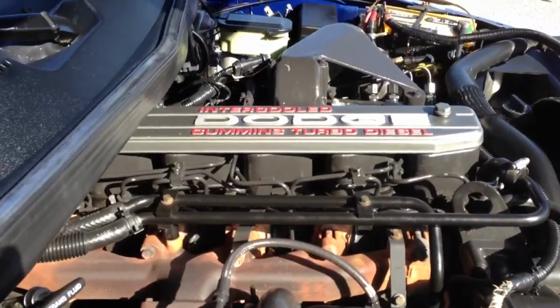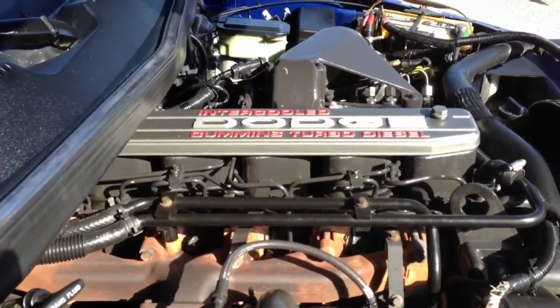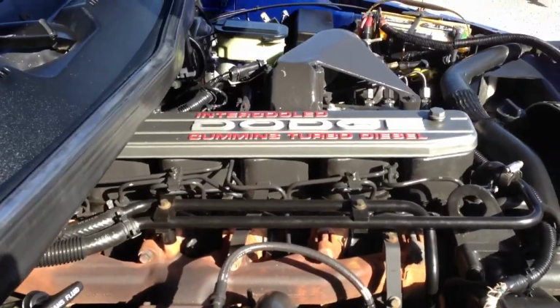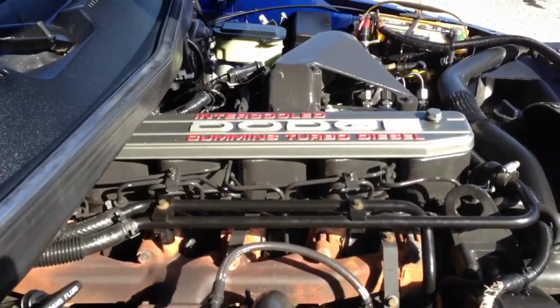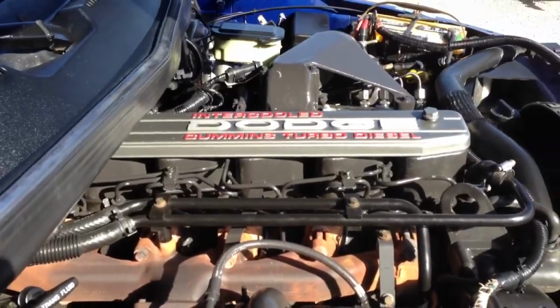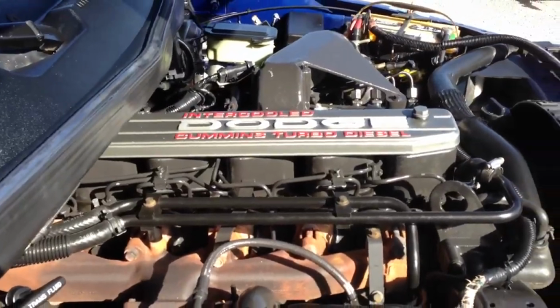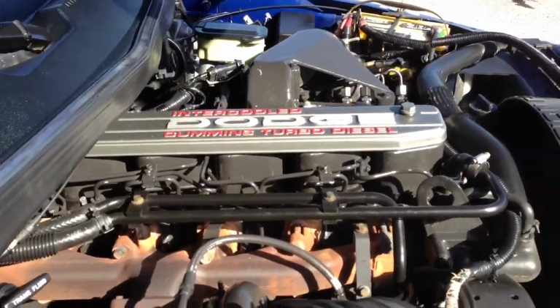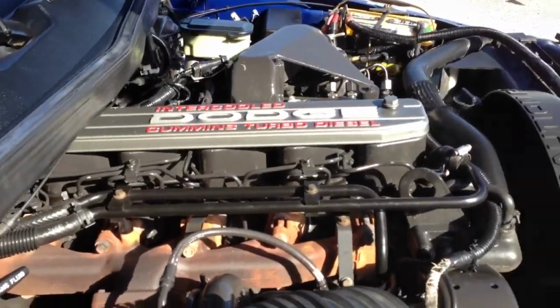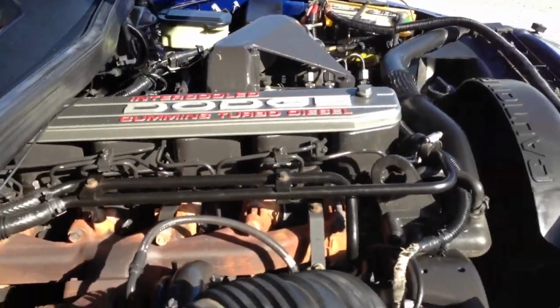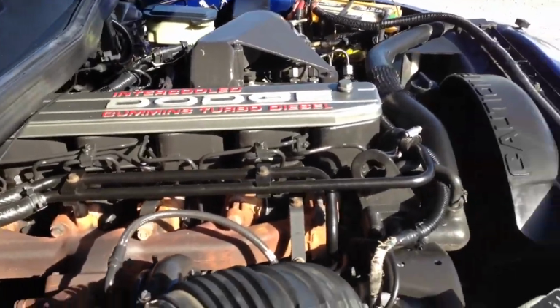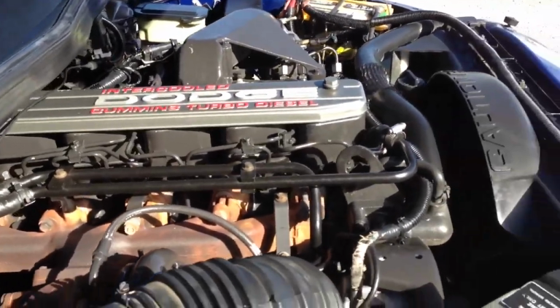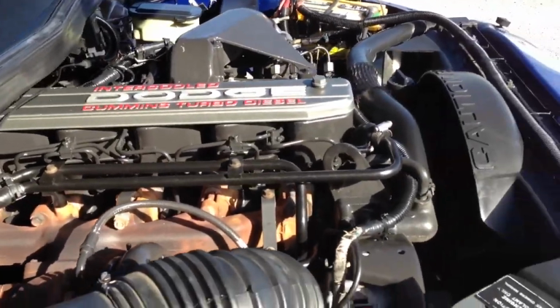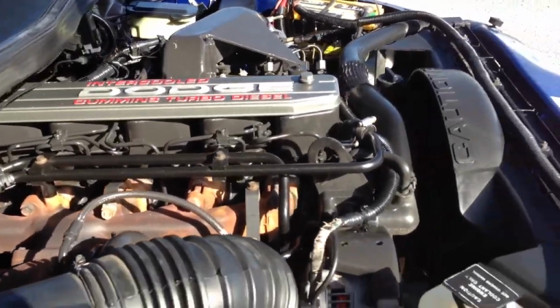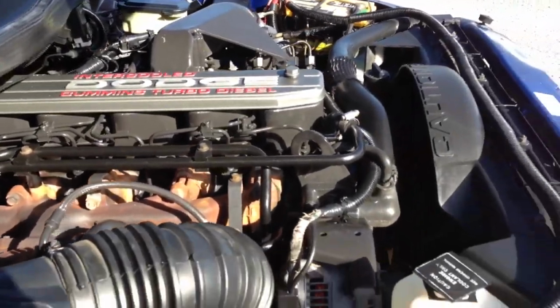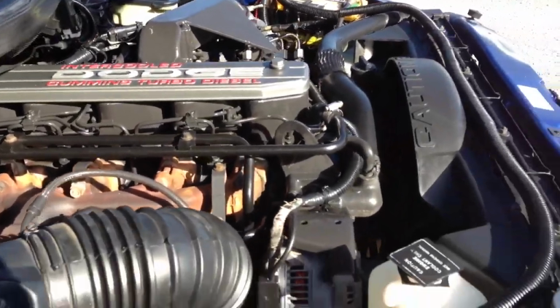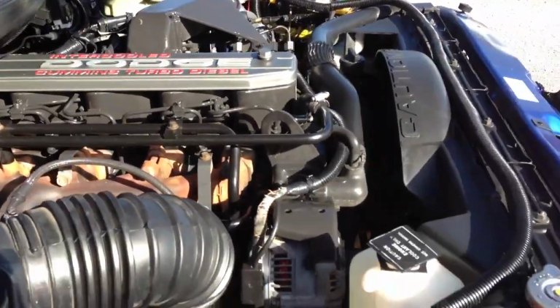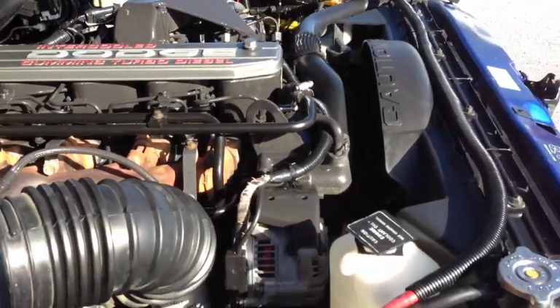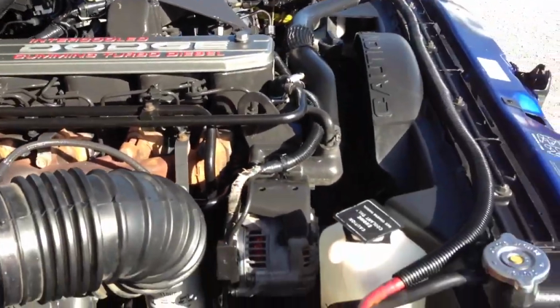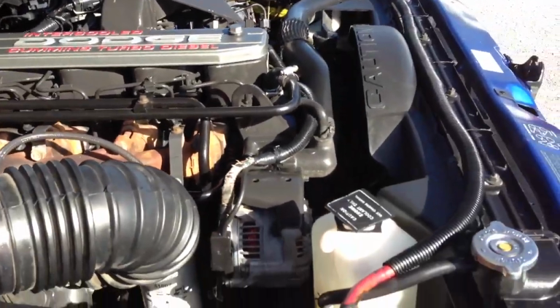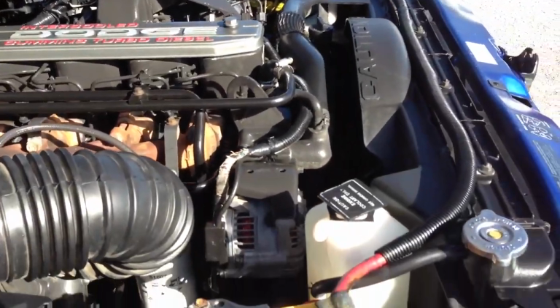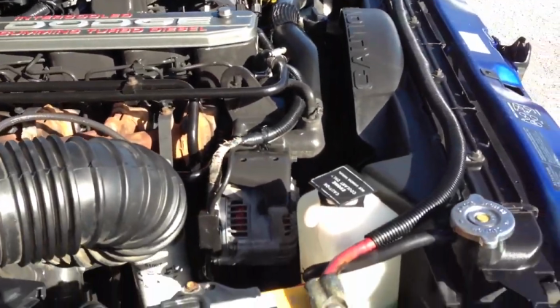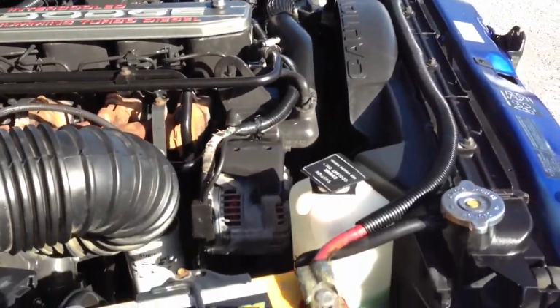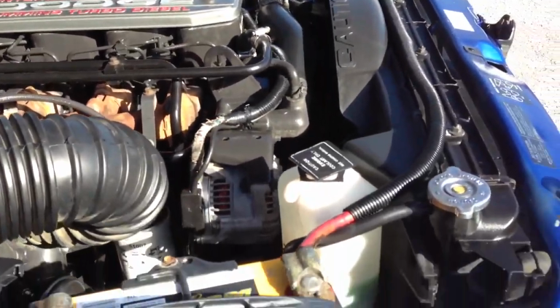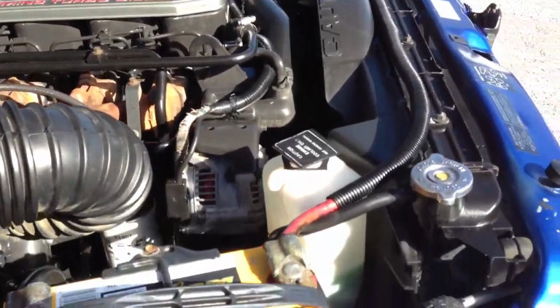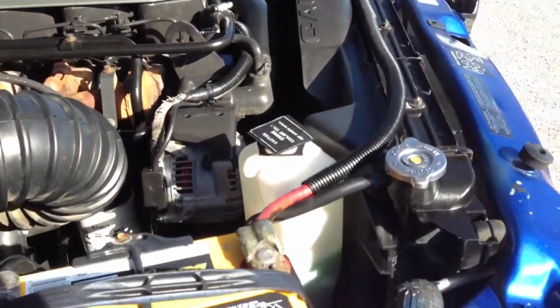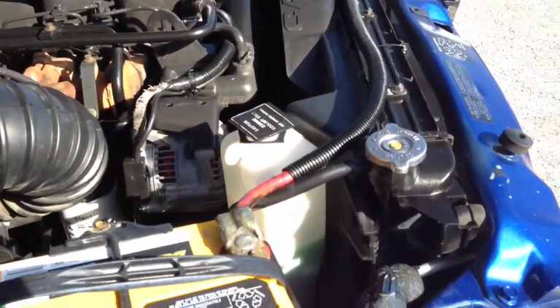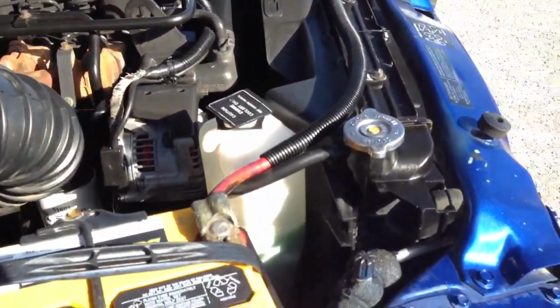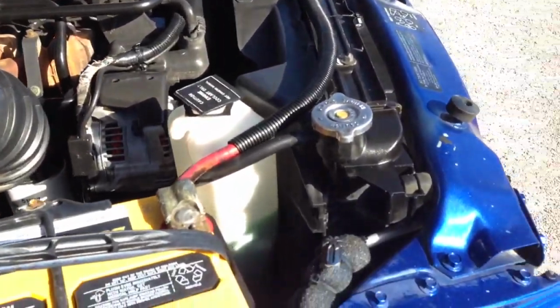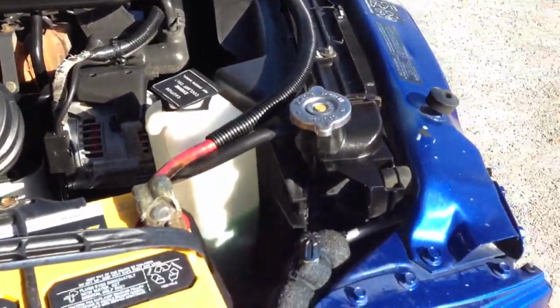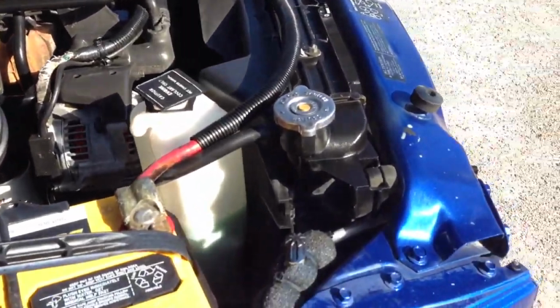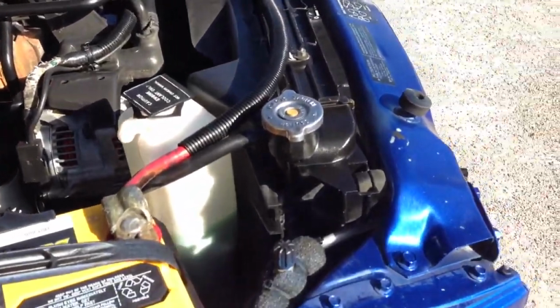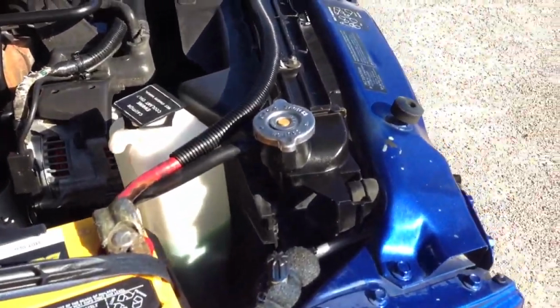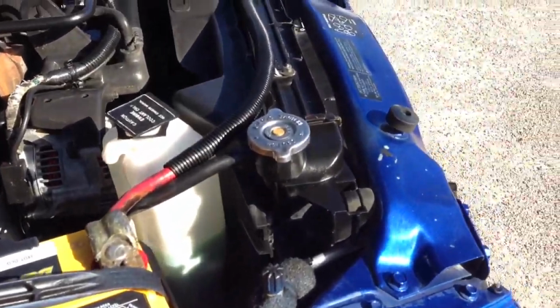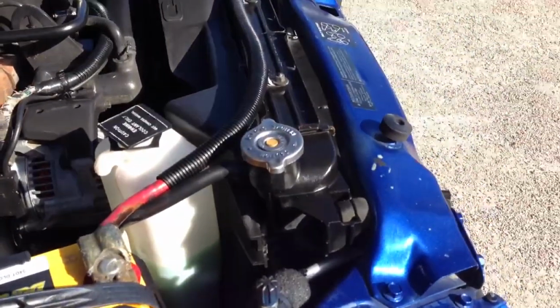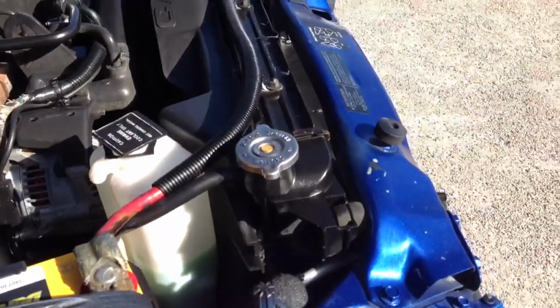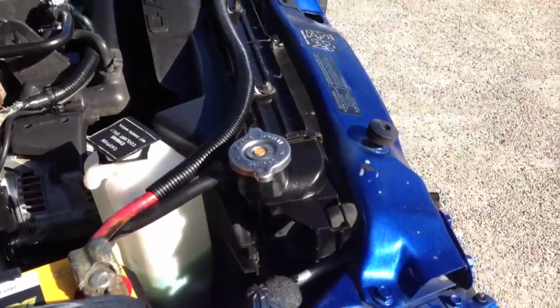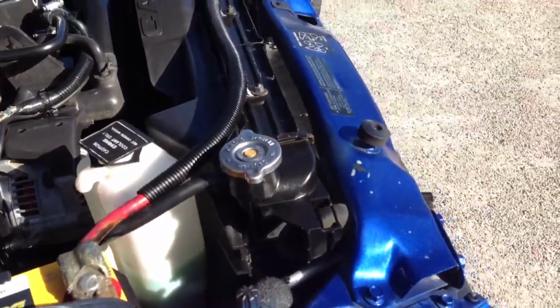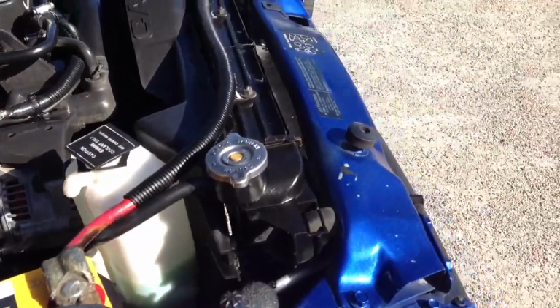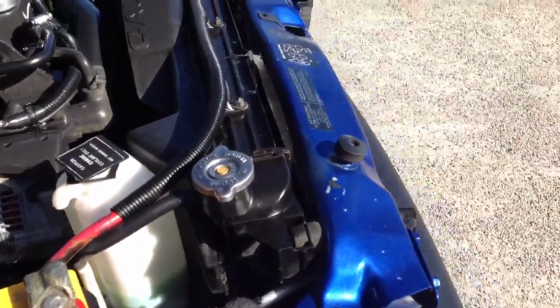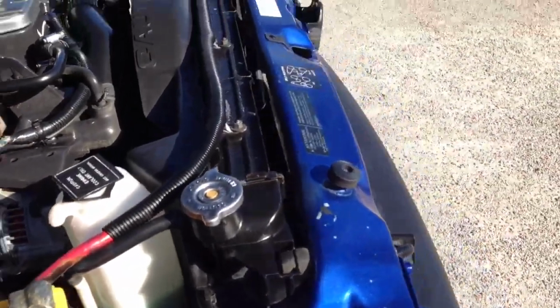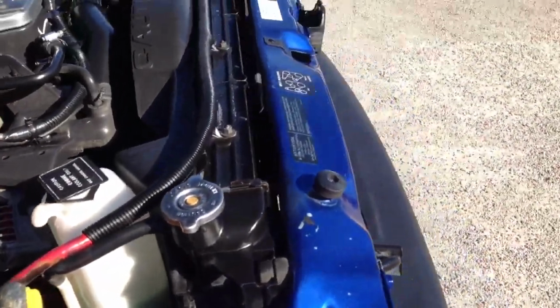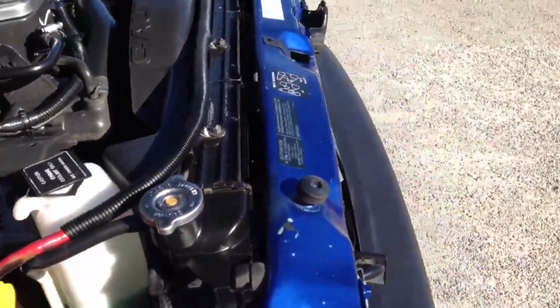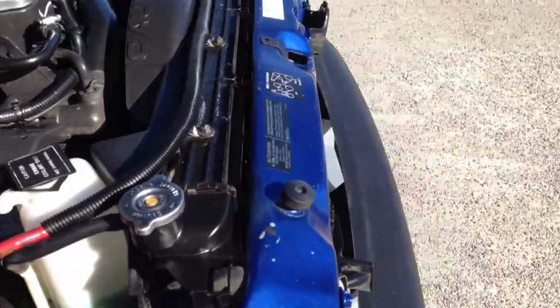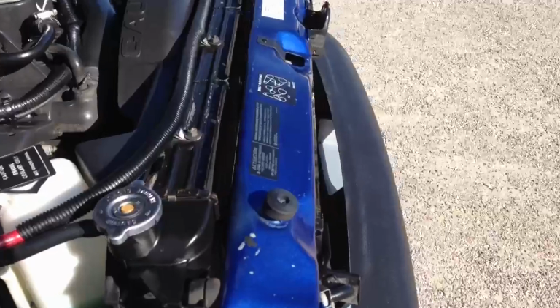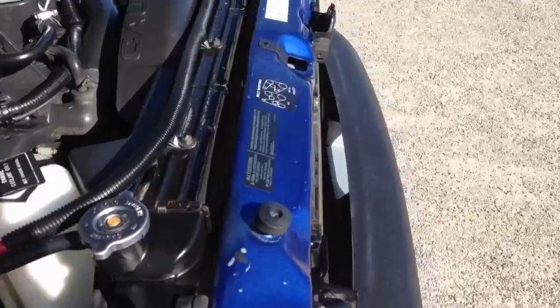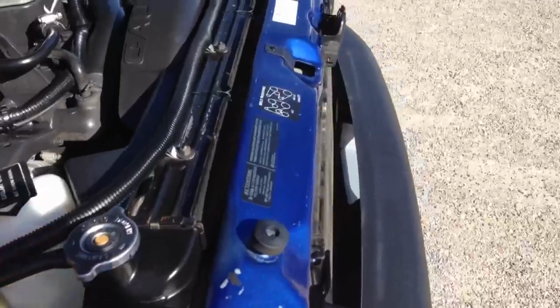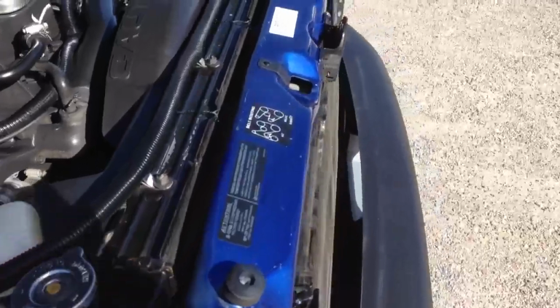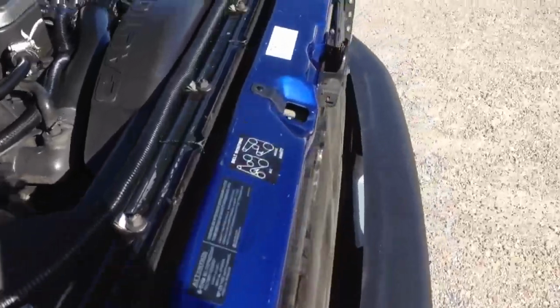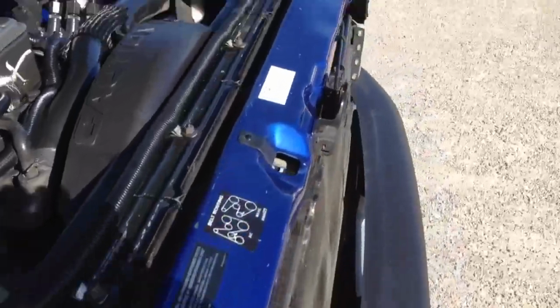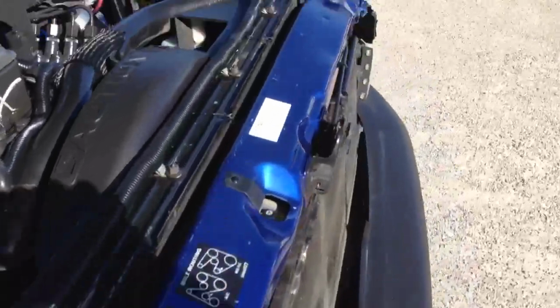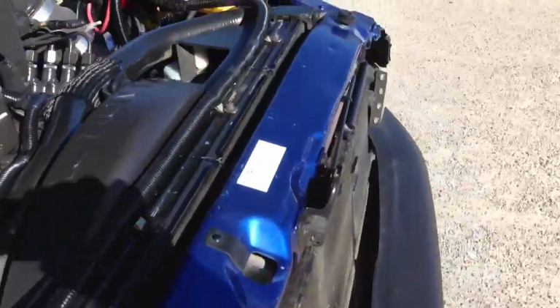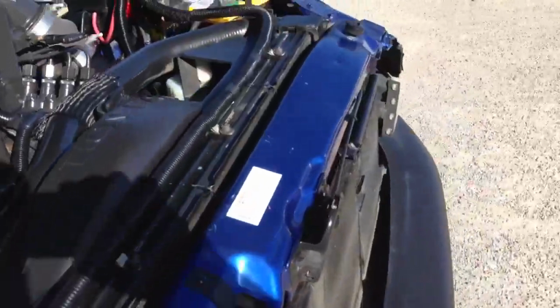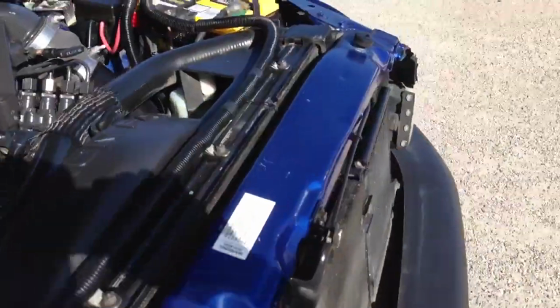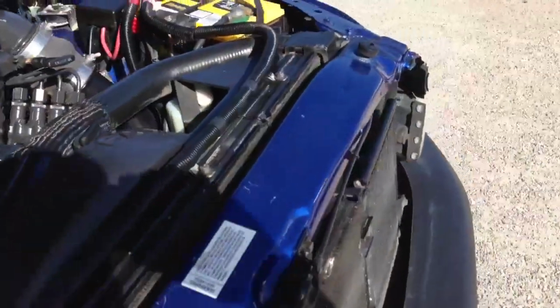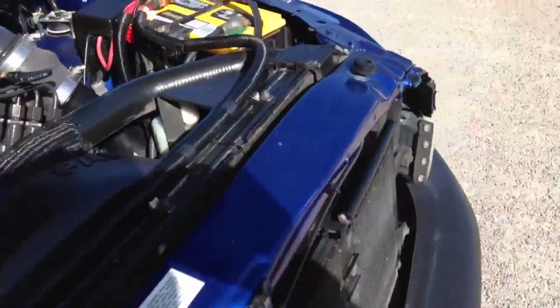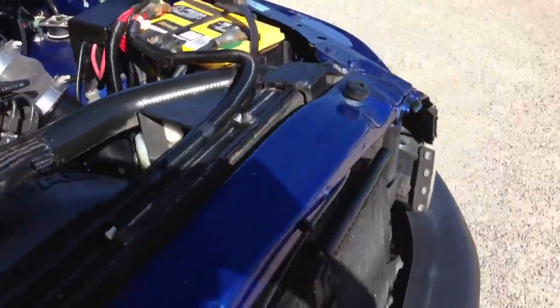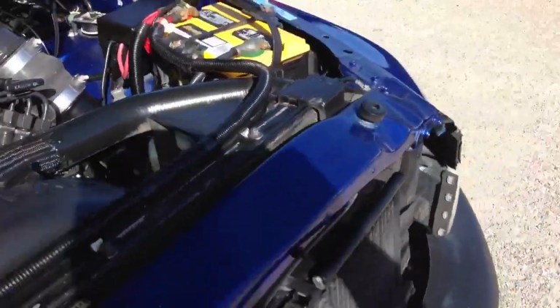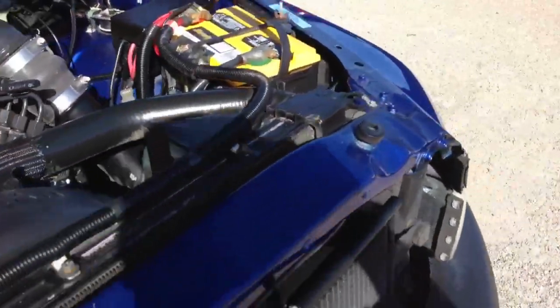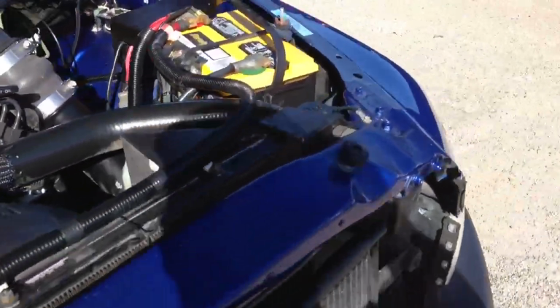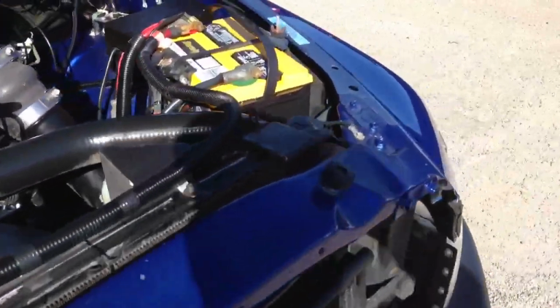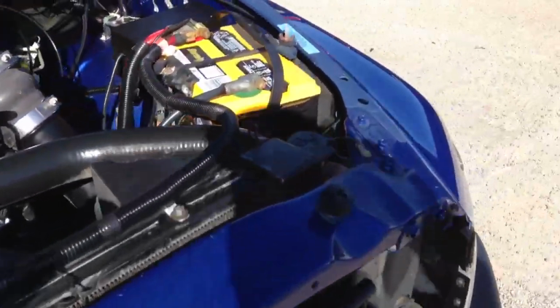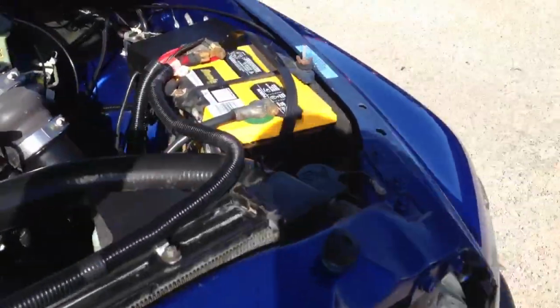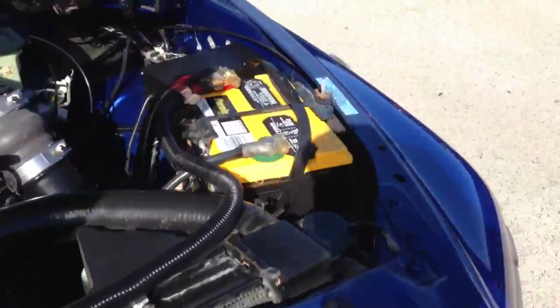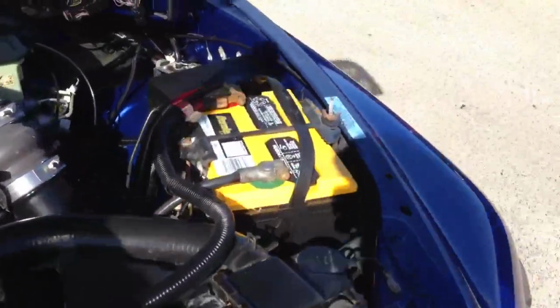There's your Cummins diesel motor, and it runs like a champion.